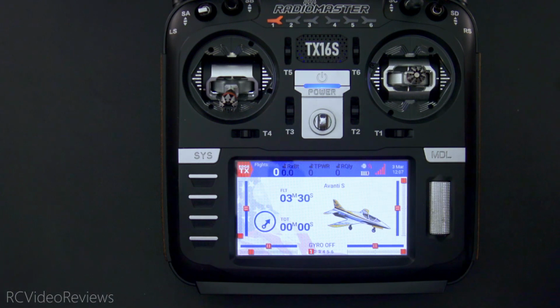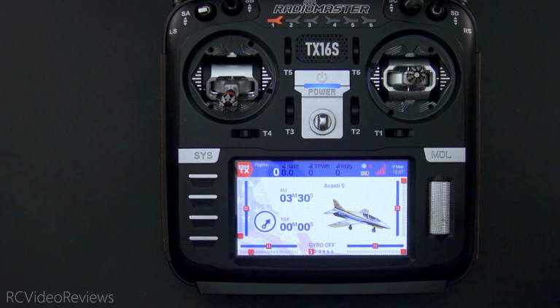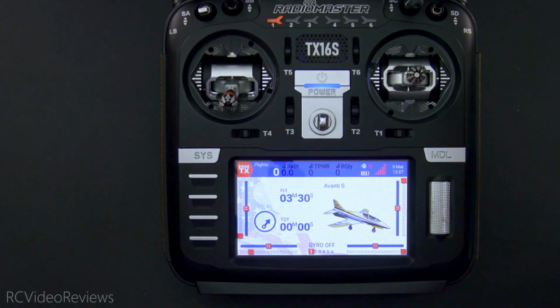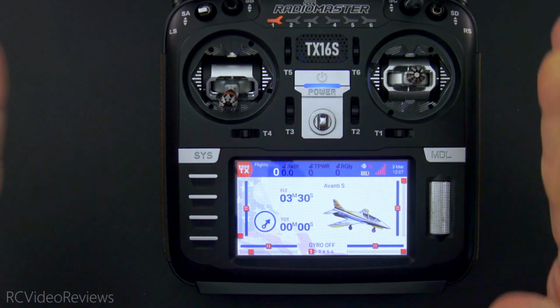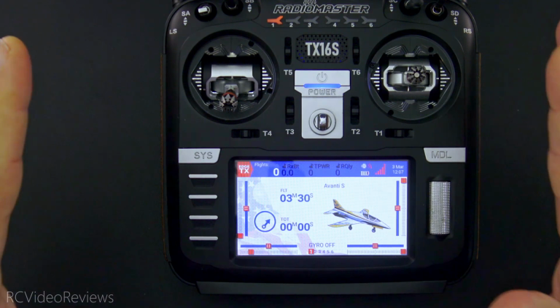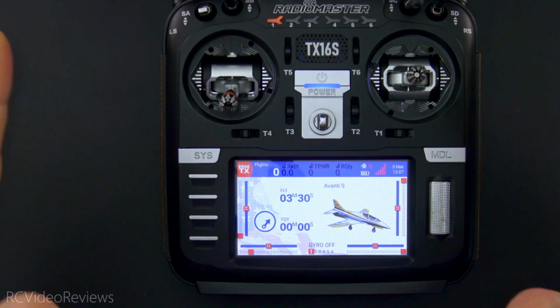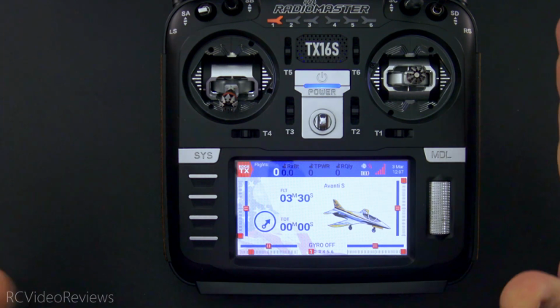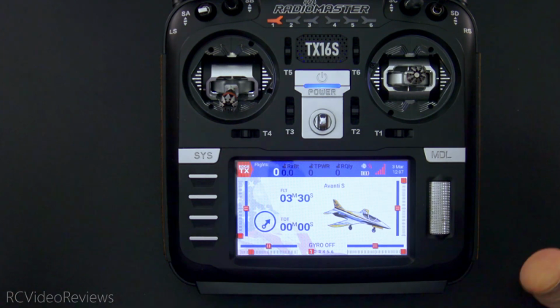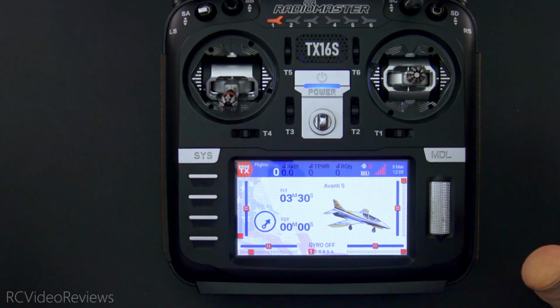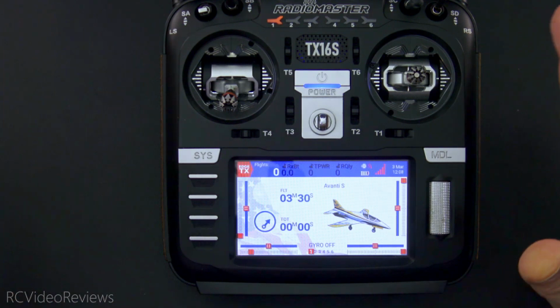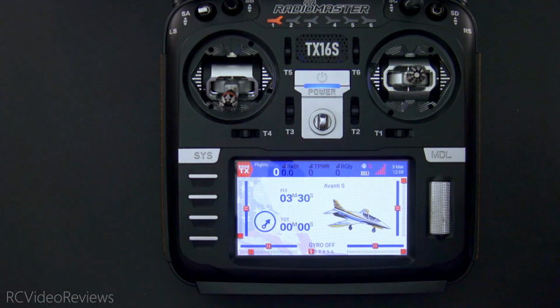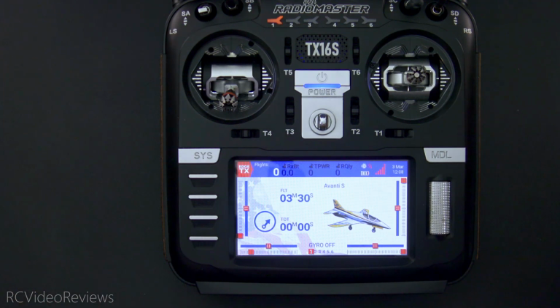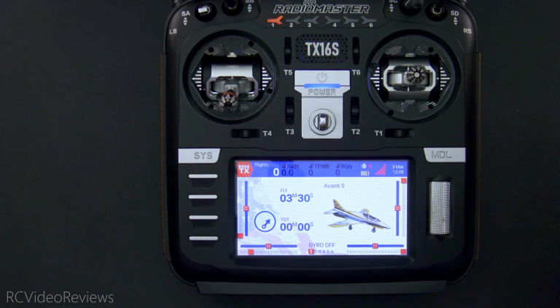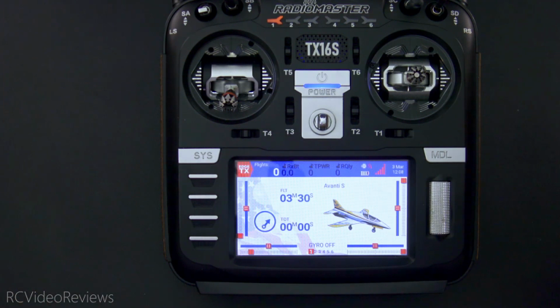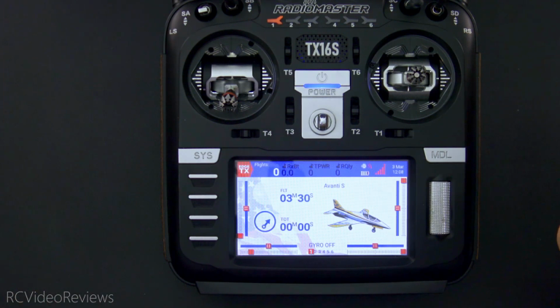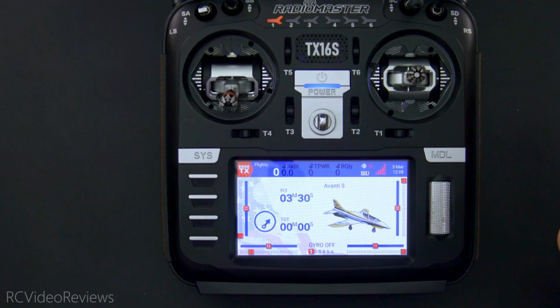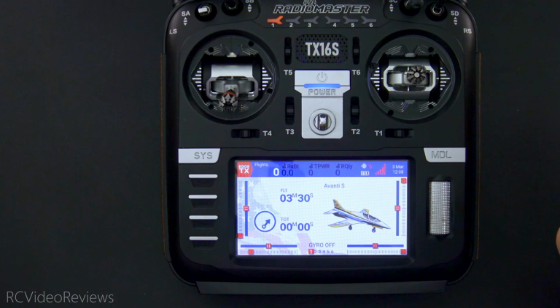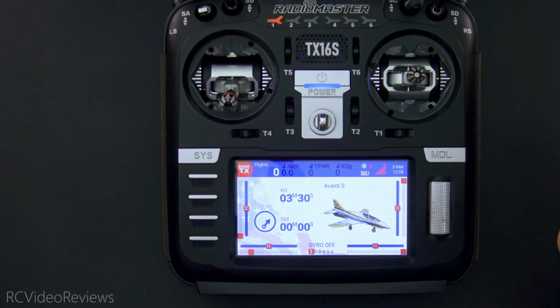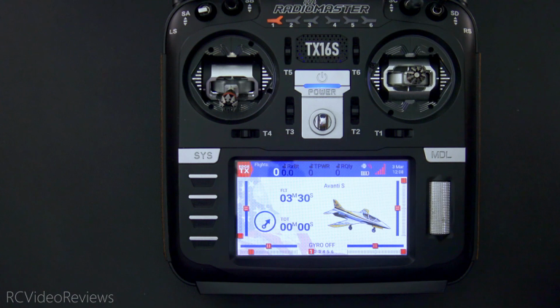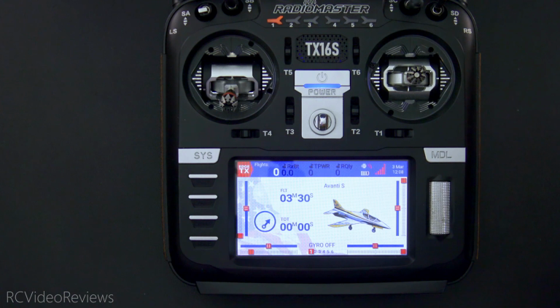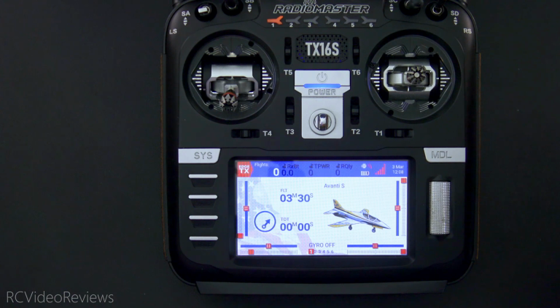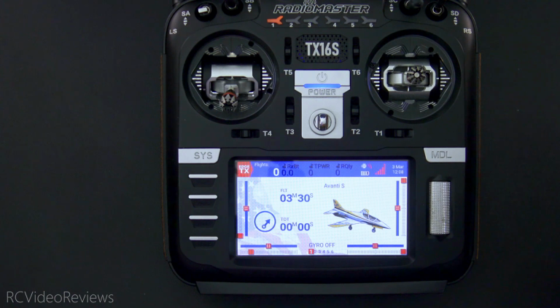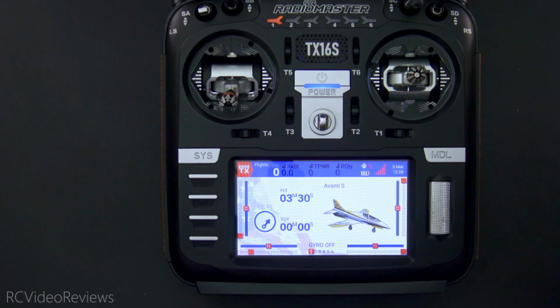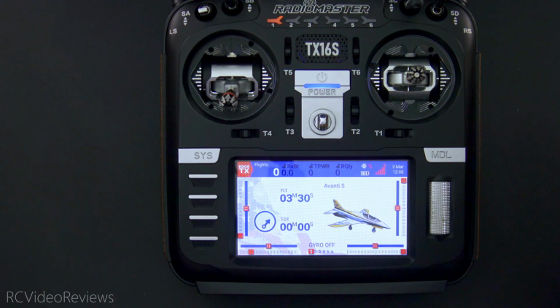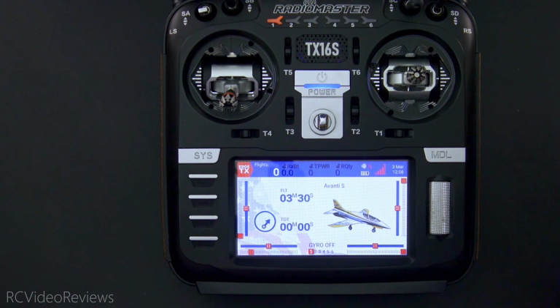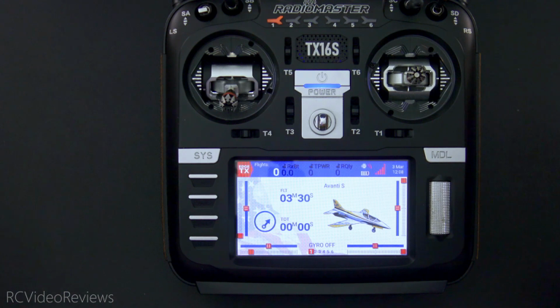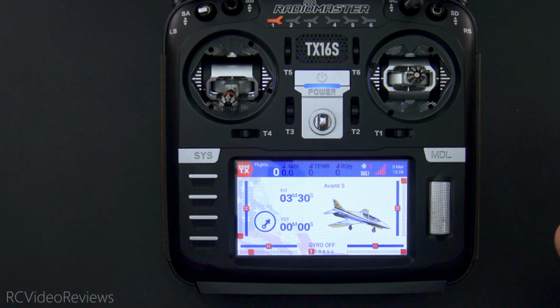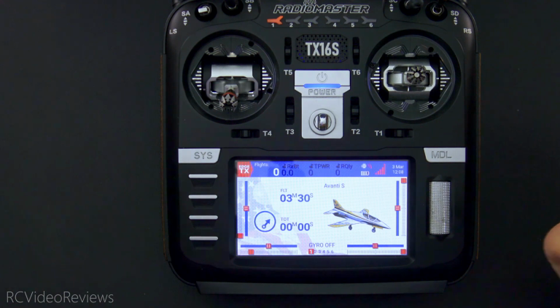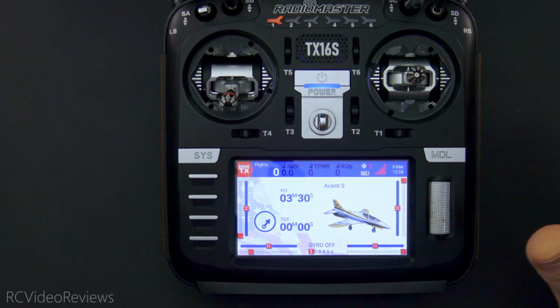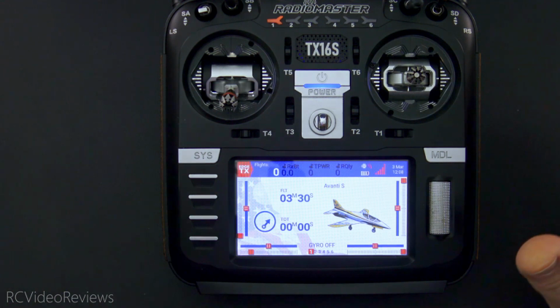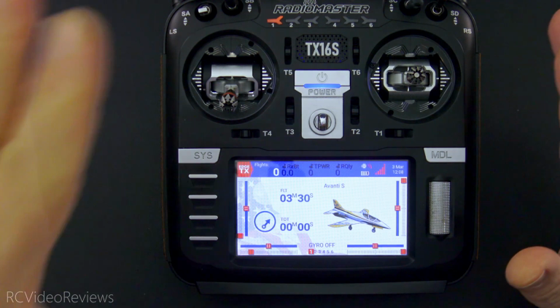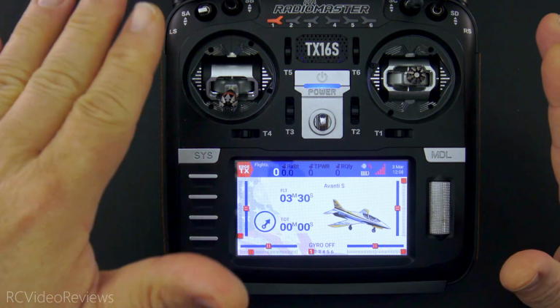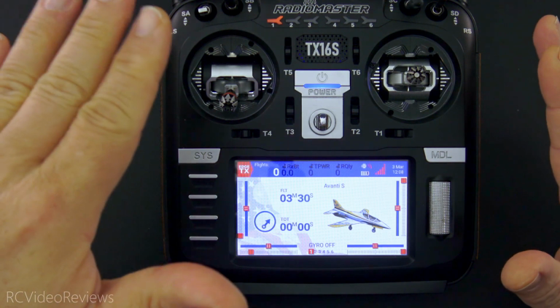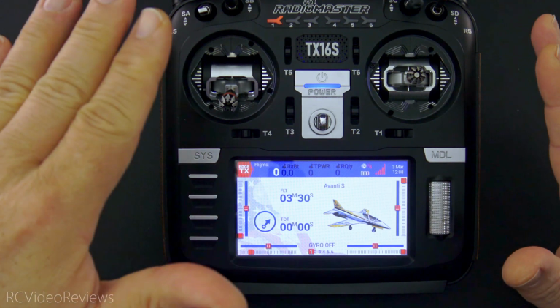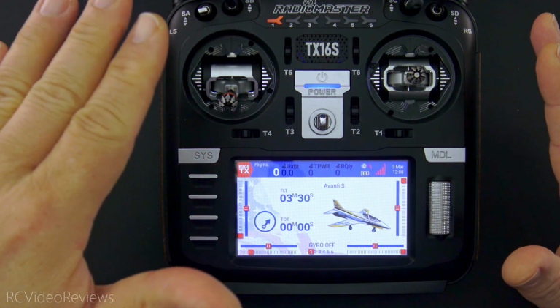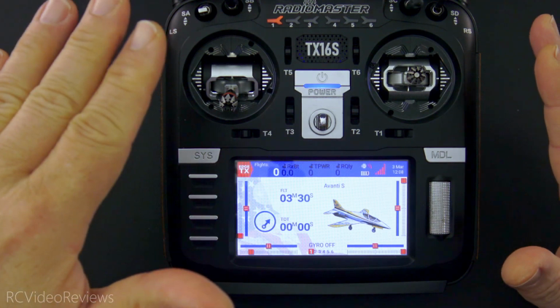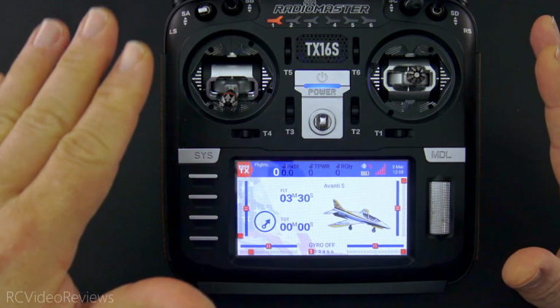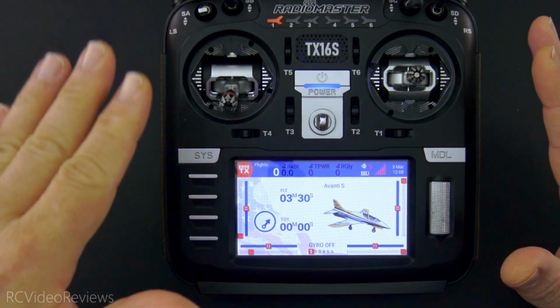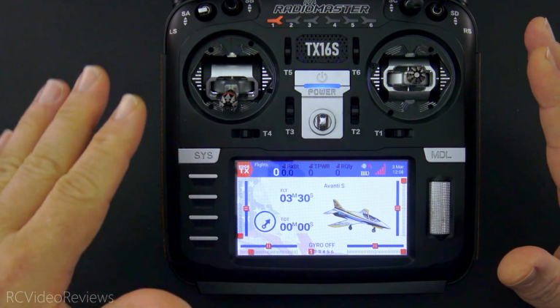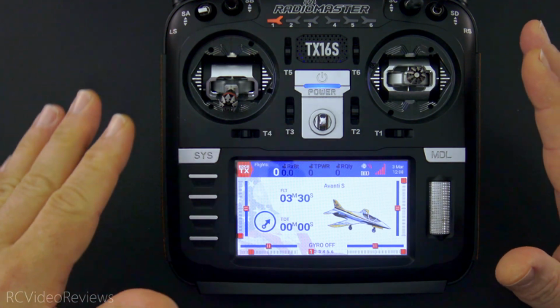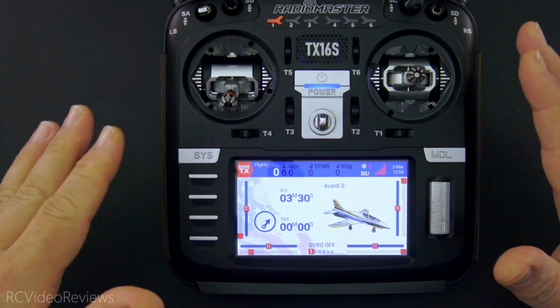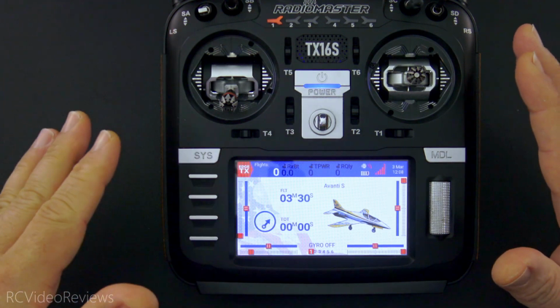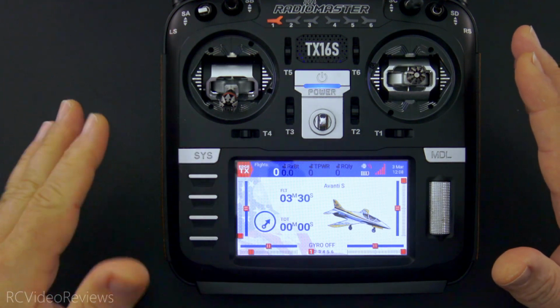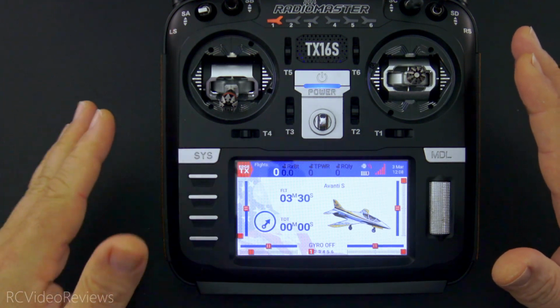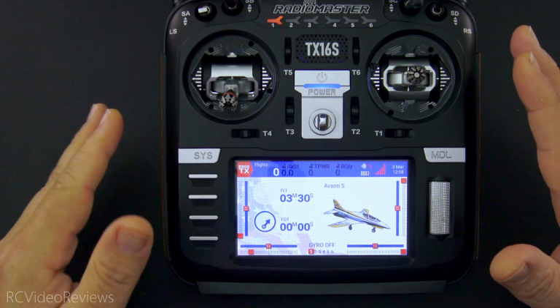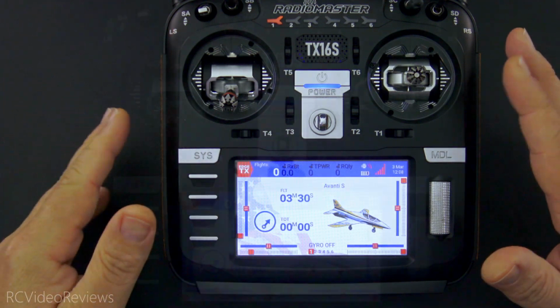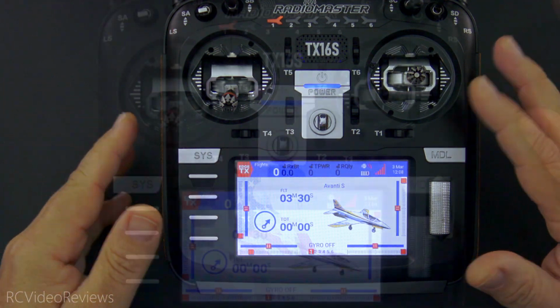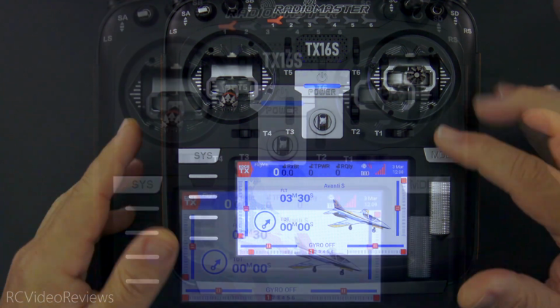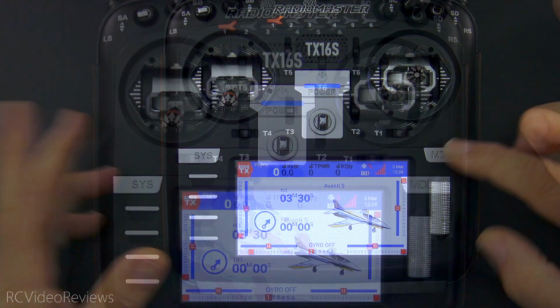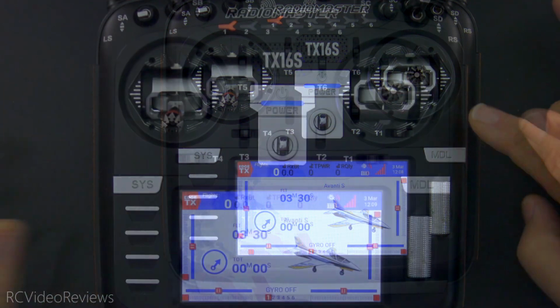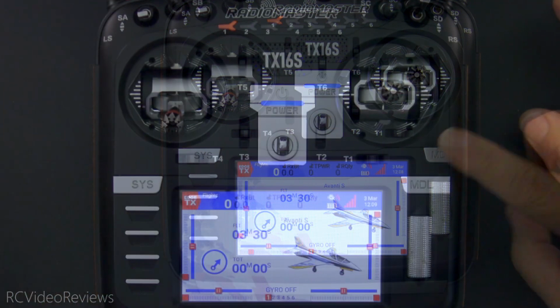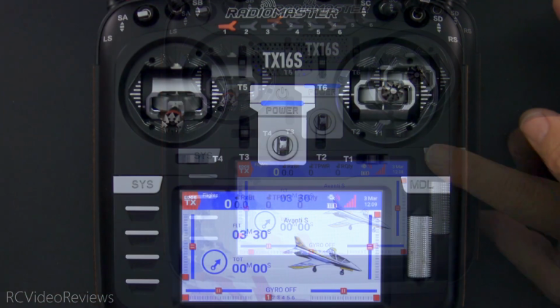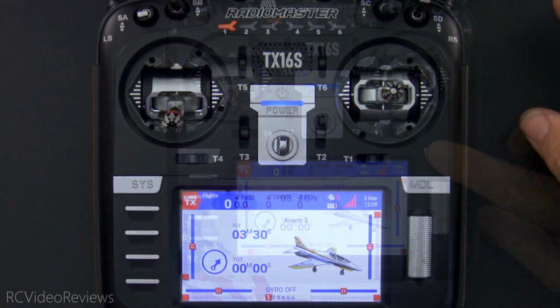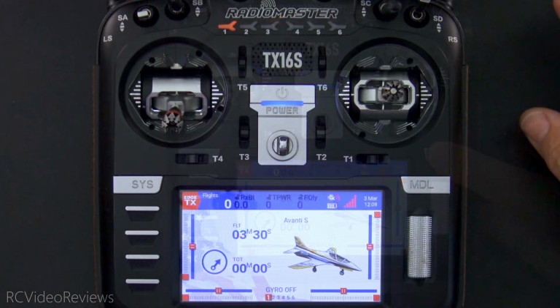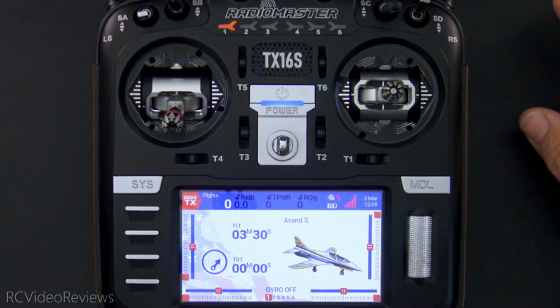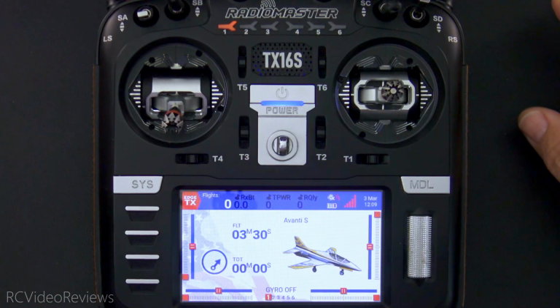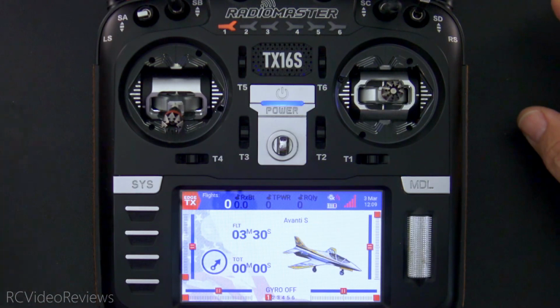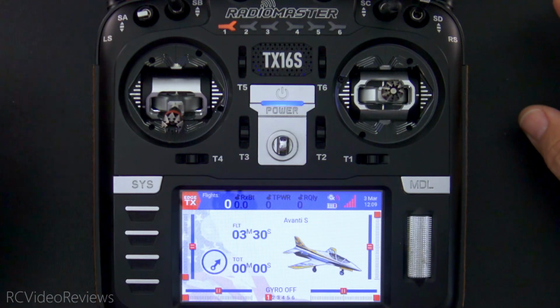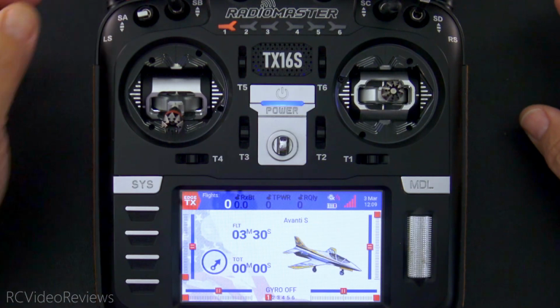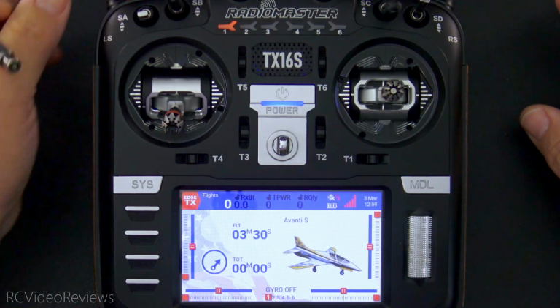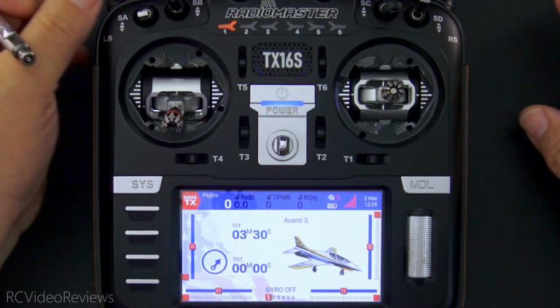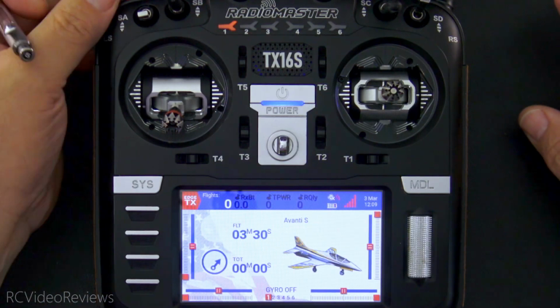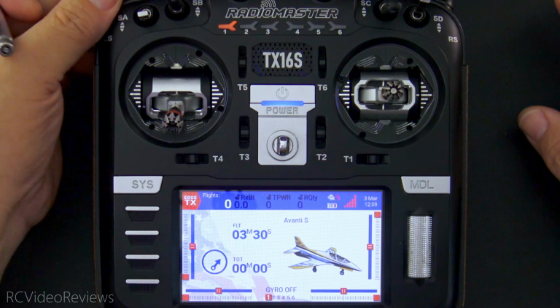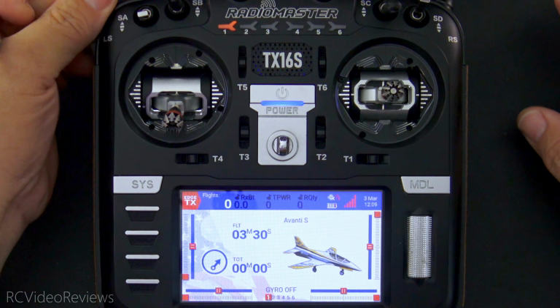So I decided I'm gonna go ahead and give it a try — a mix to put a little down elevator in when I deploy the flaps. Here's what it looks like on the radio.